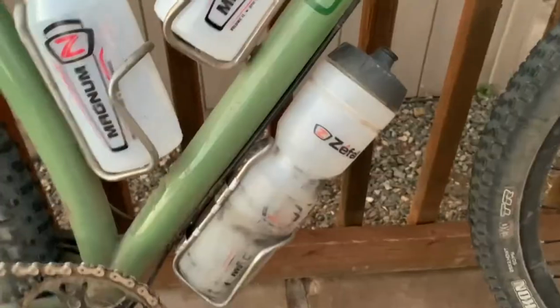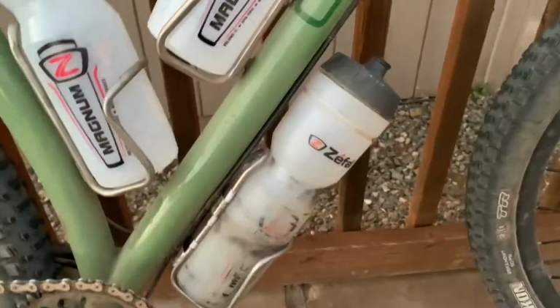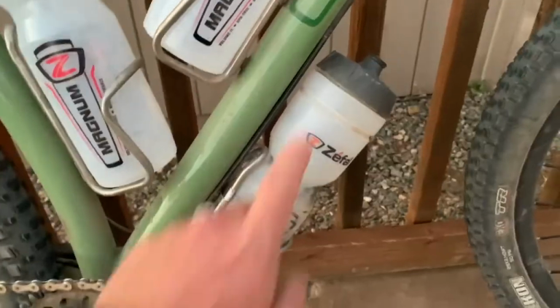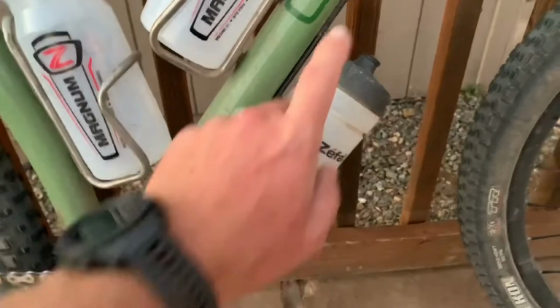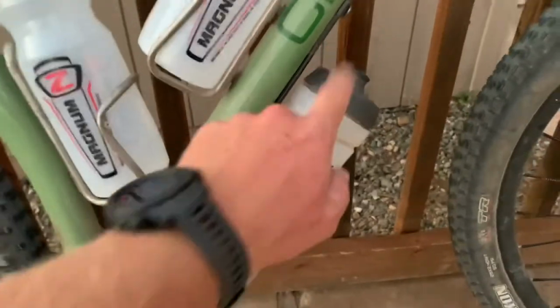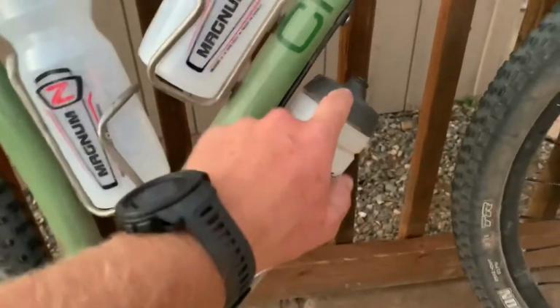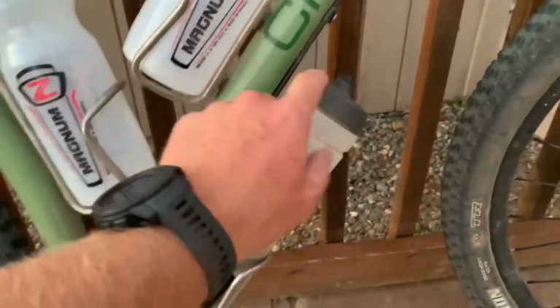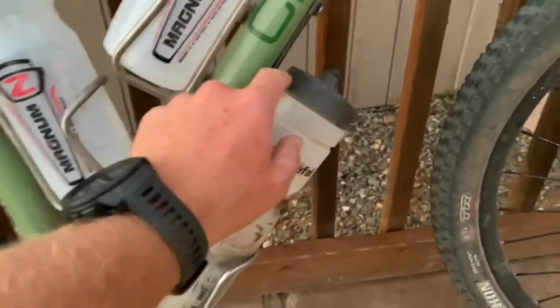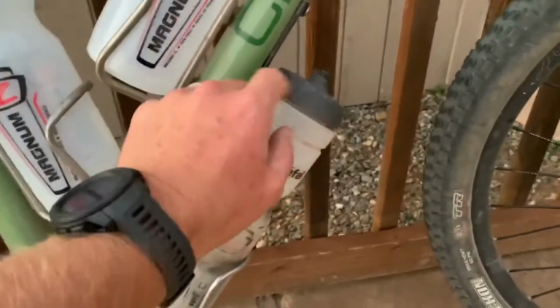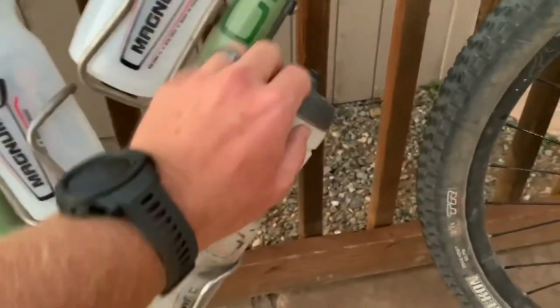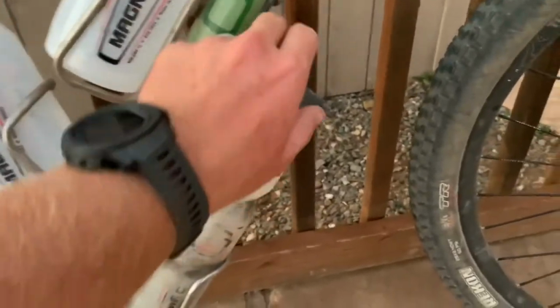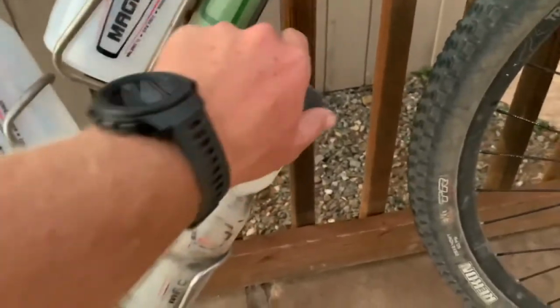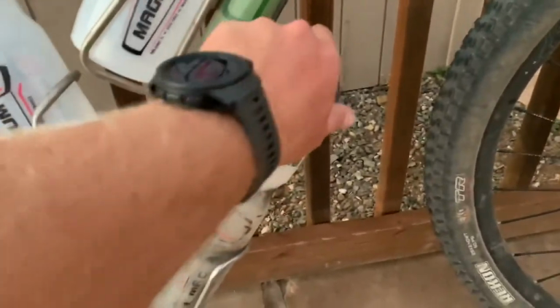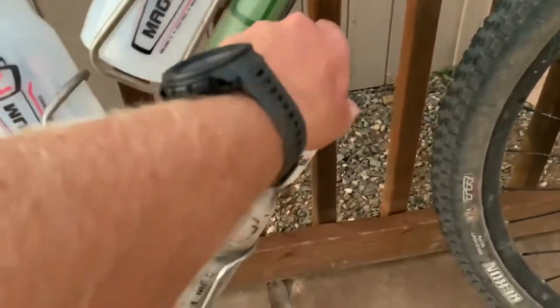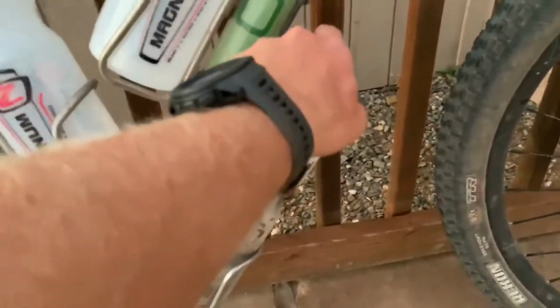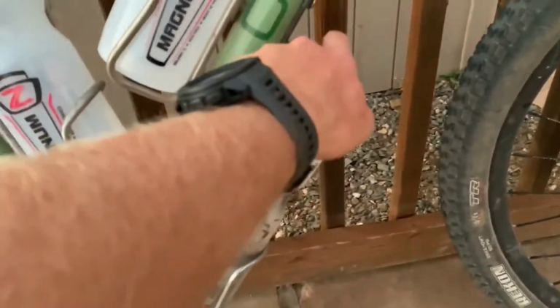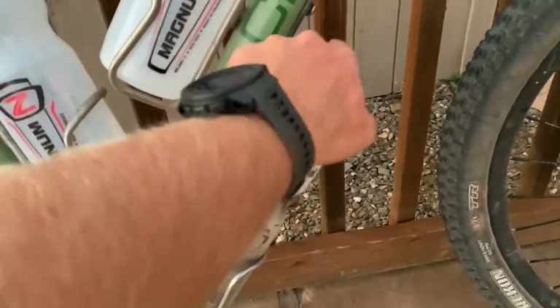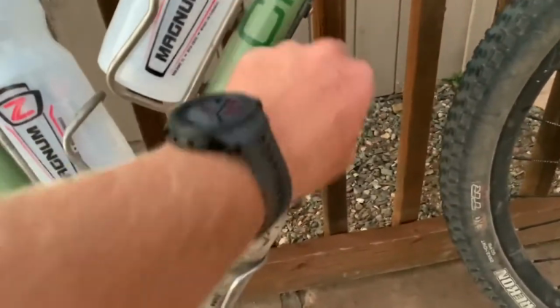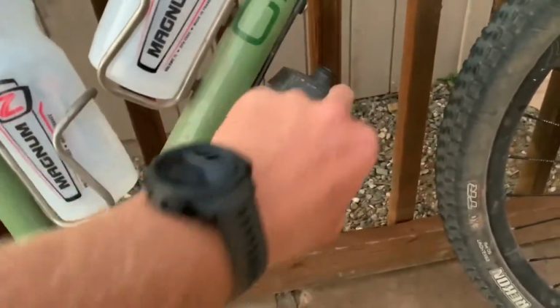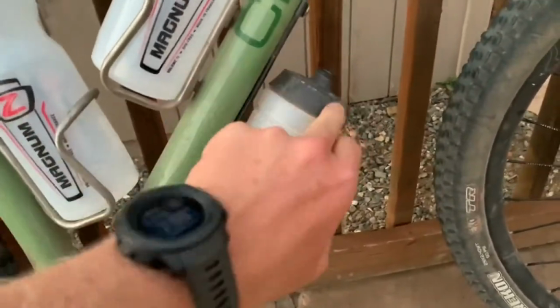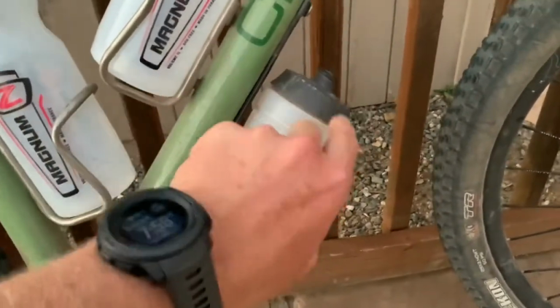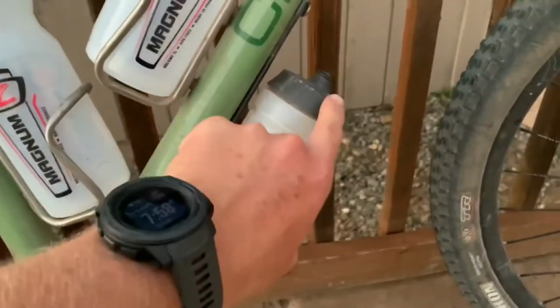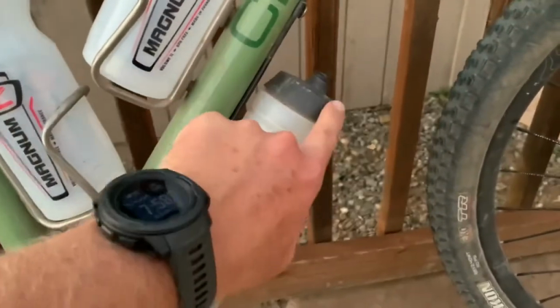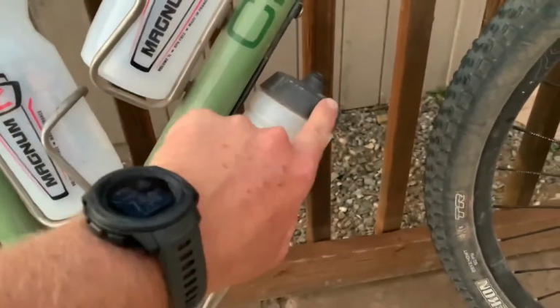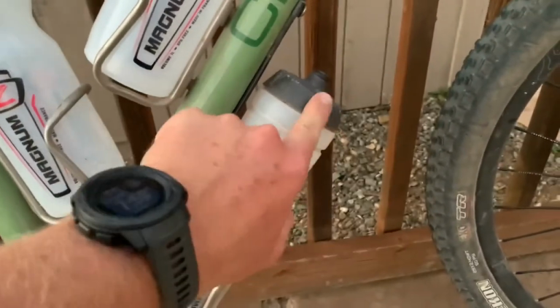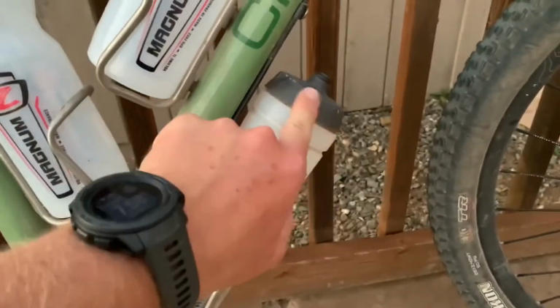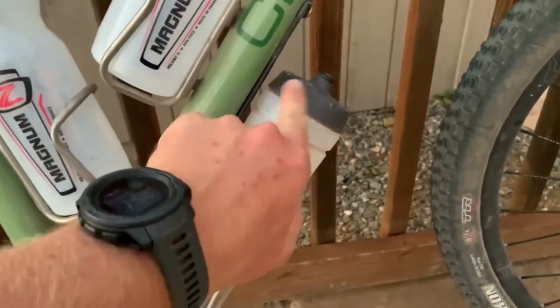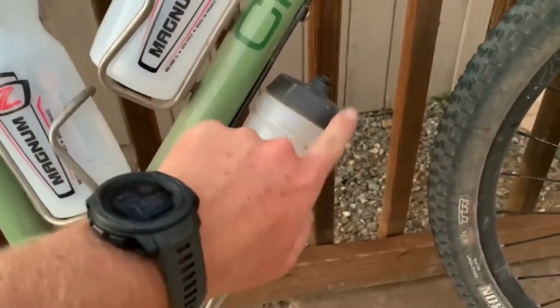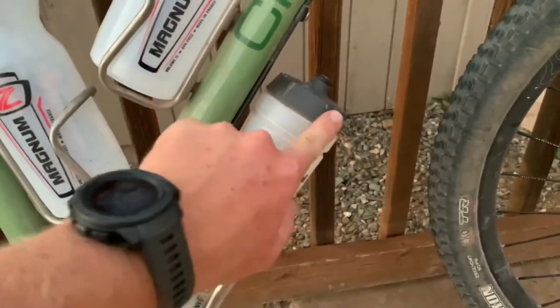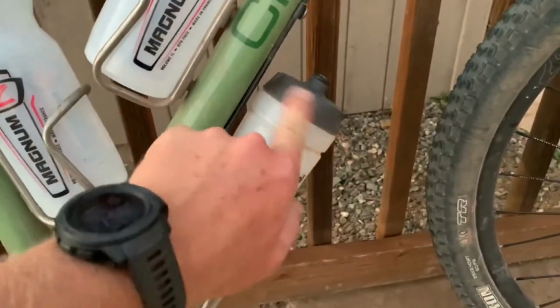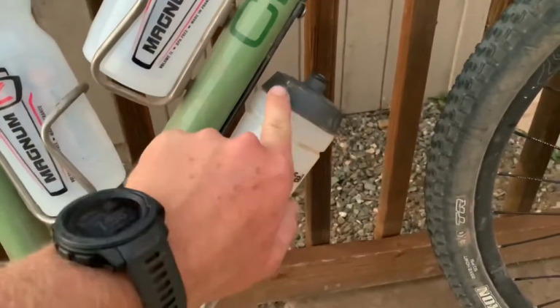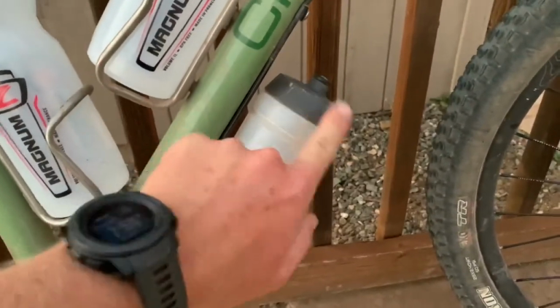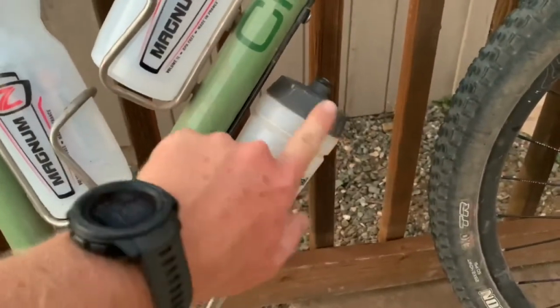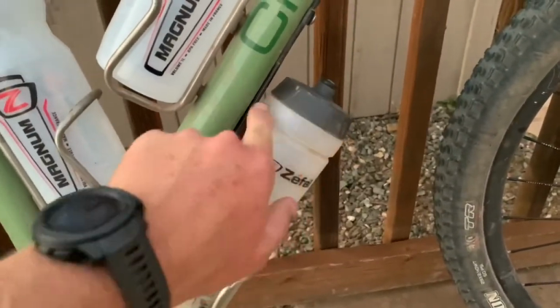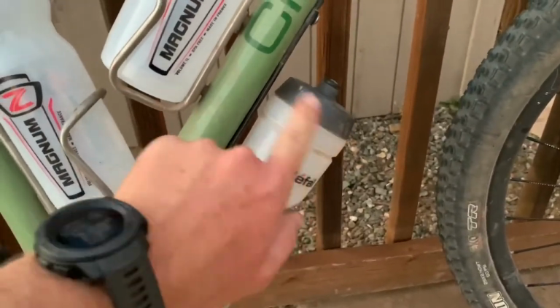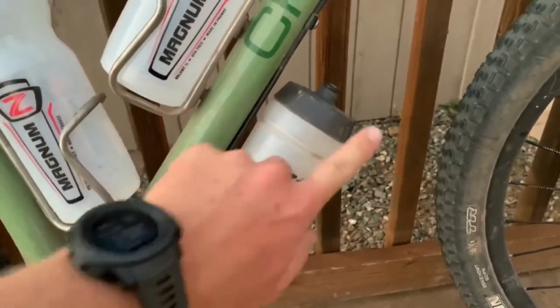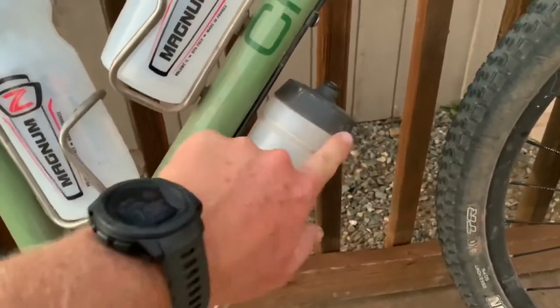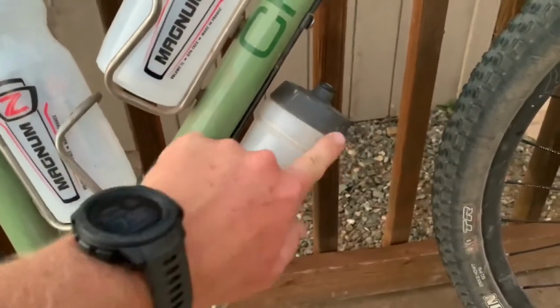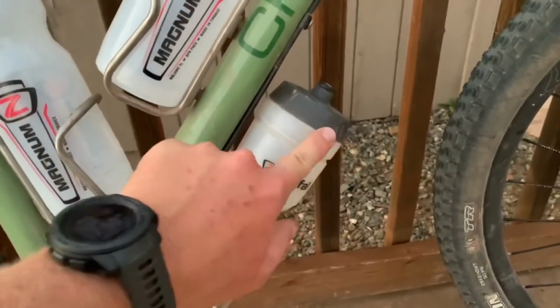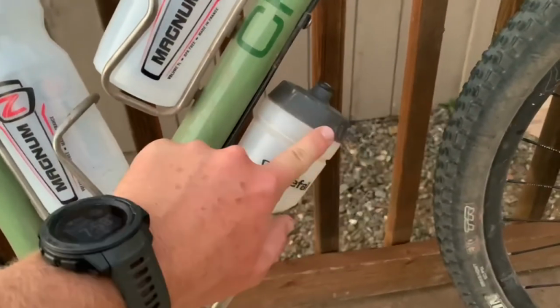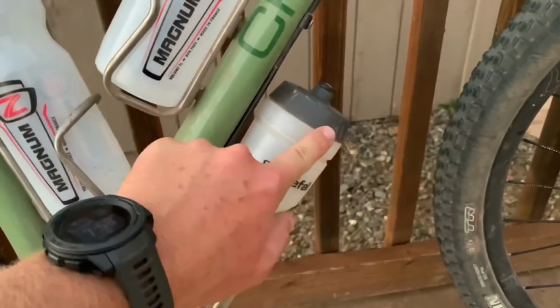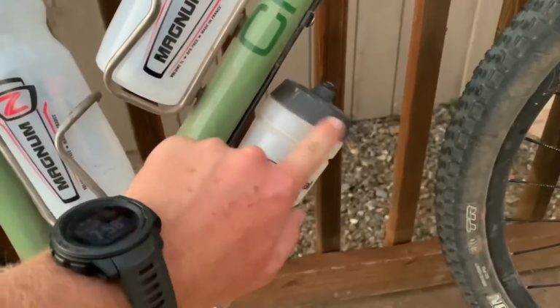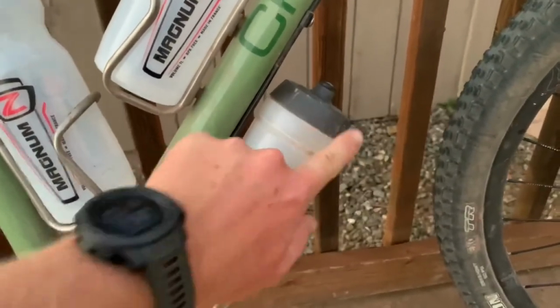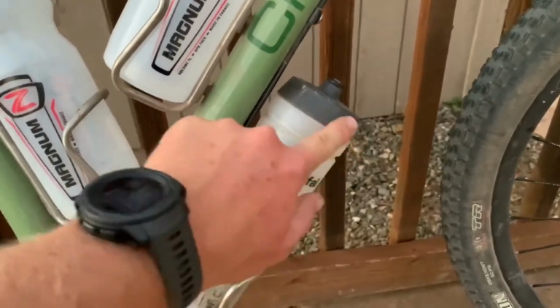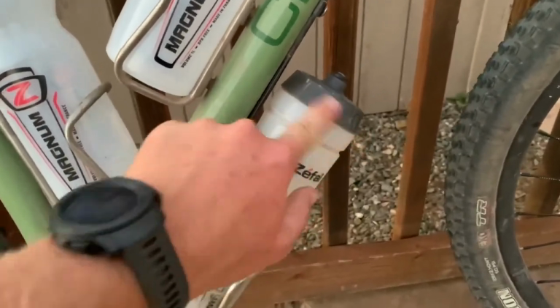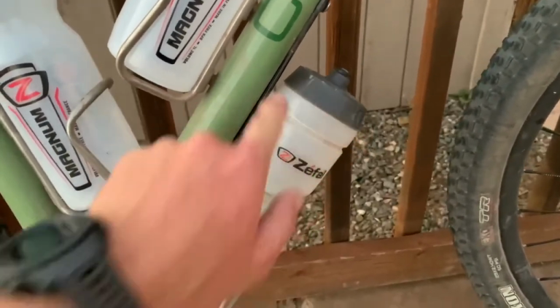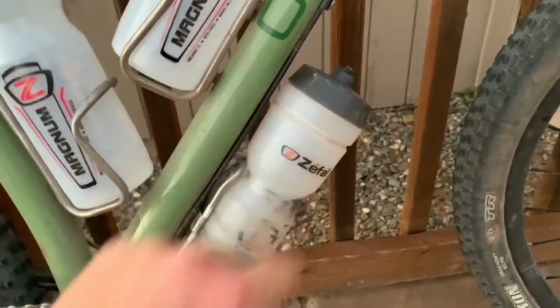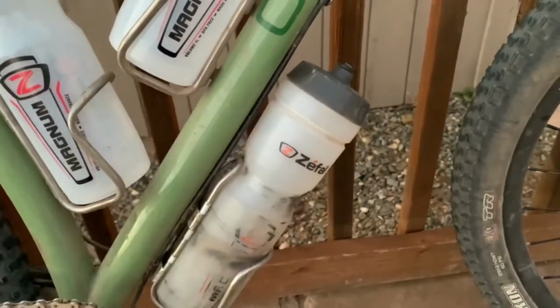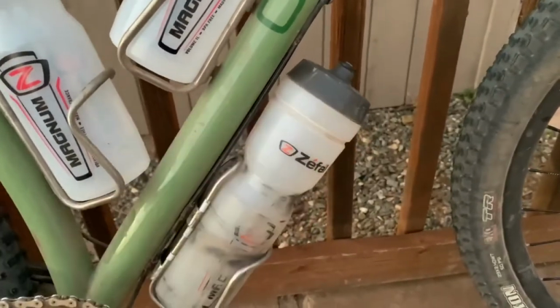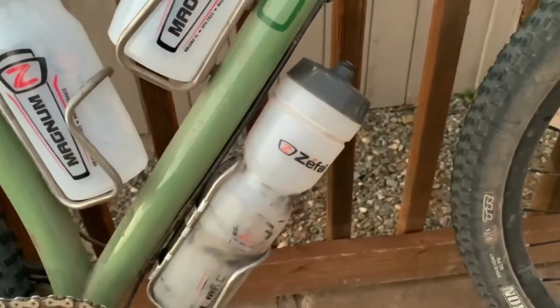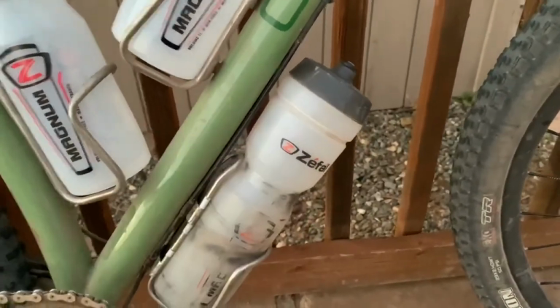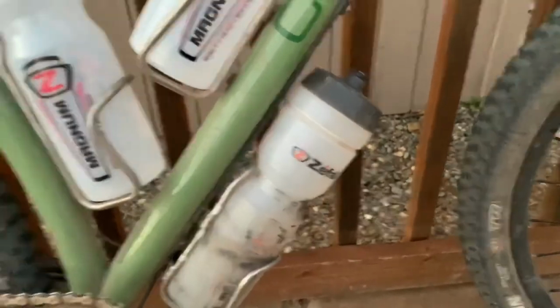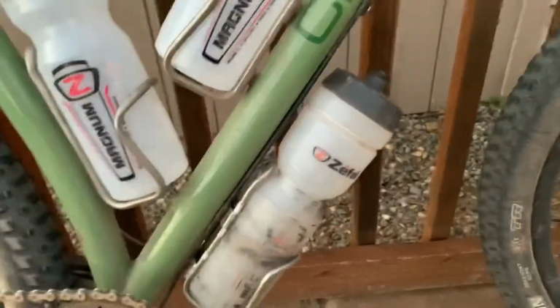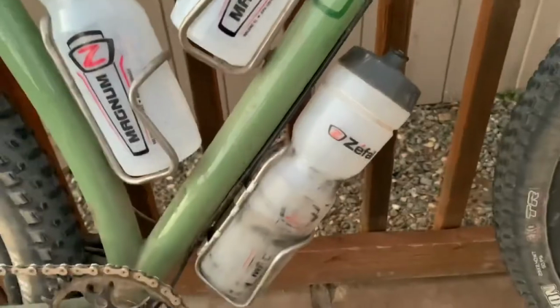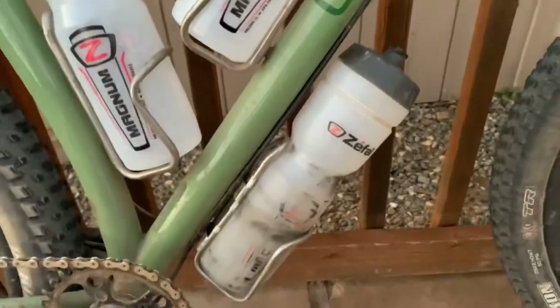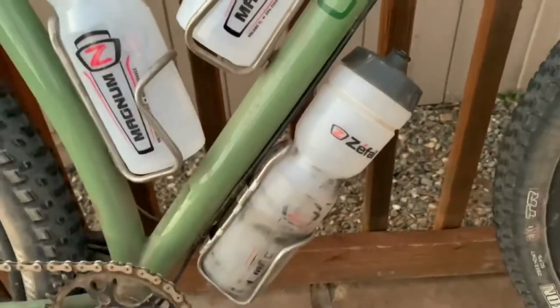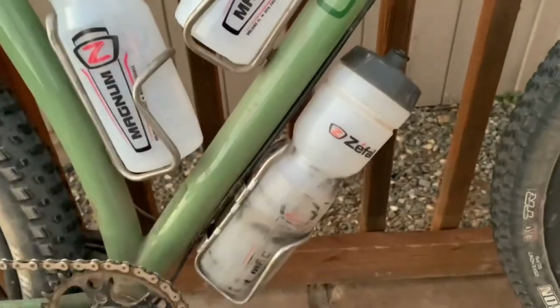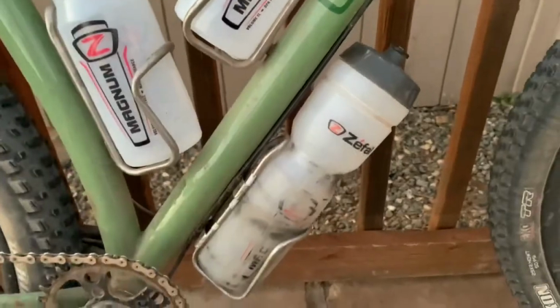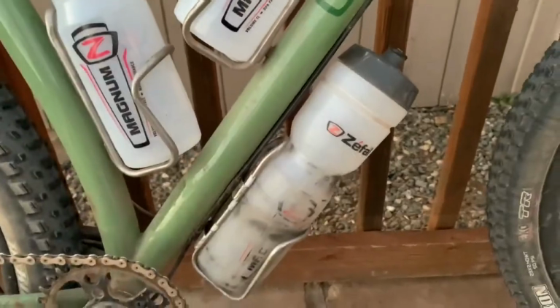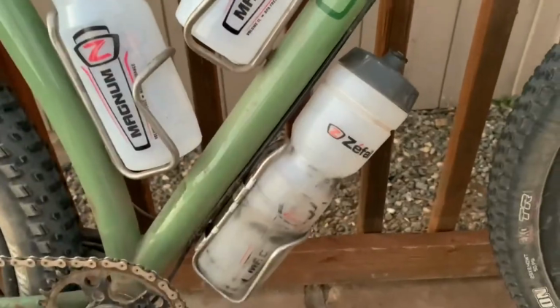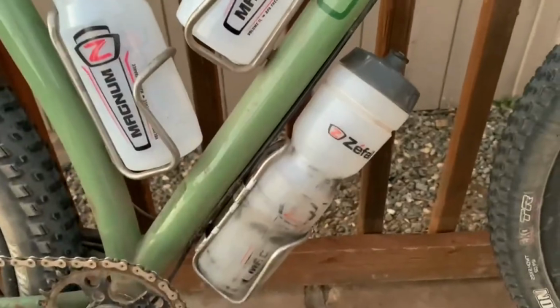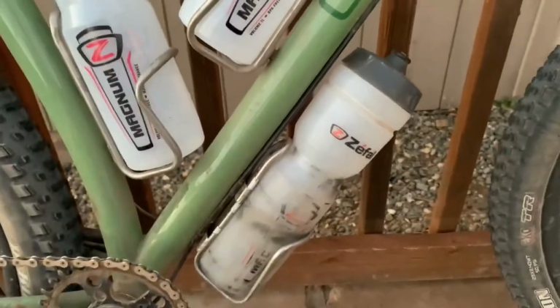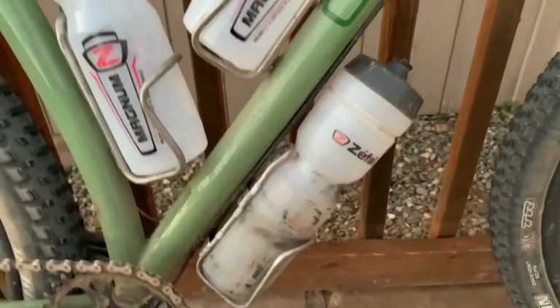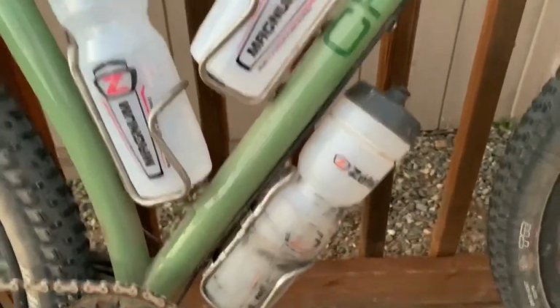They don't leak at all. I've heard some people have had leaking problems with them, but after six months with this one, I haven't had any problems at all.